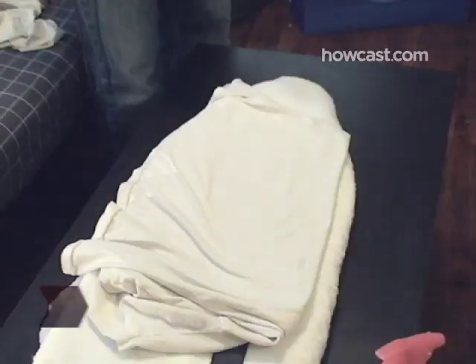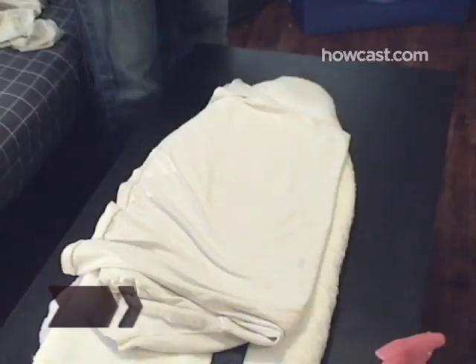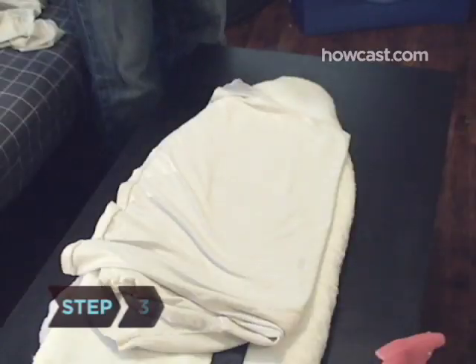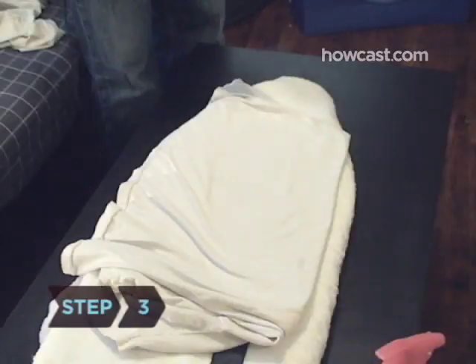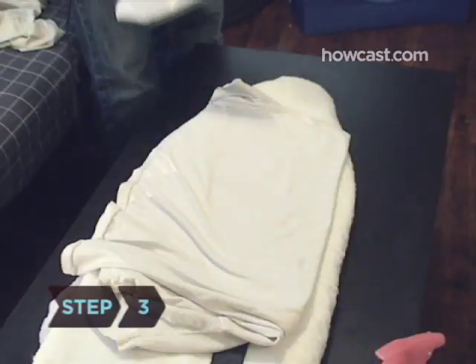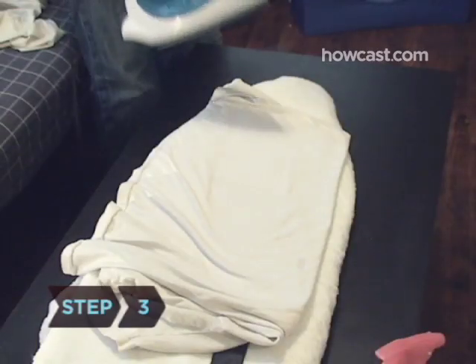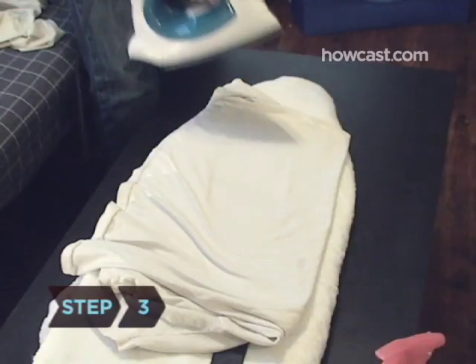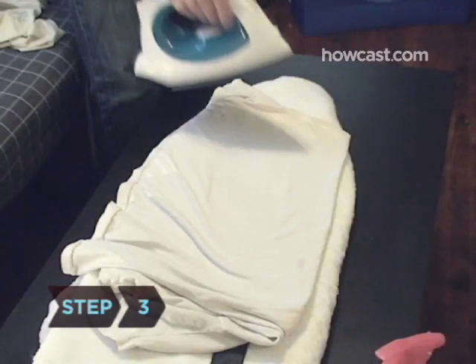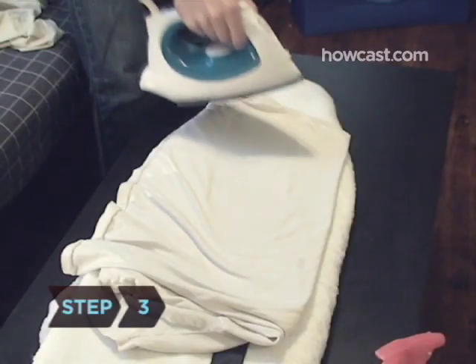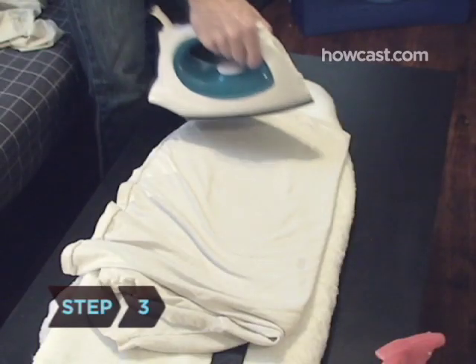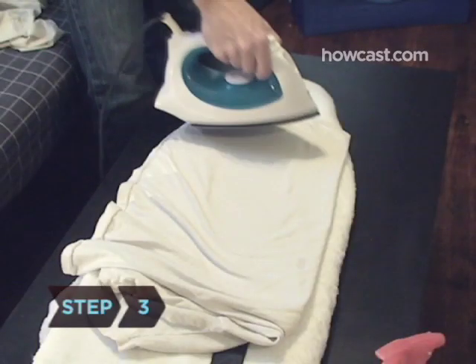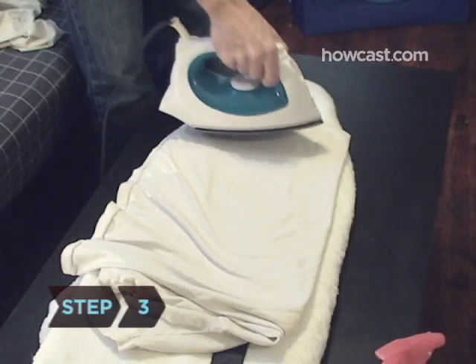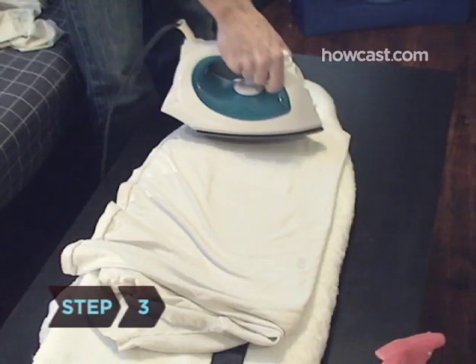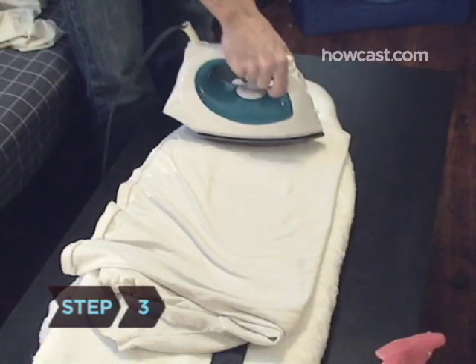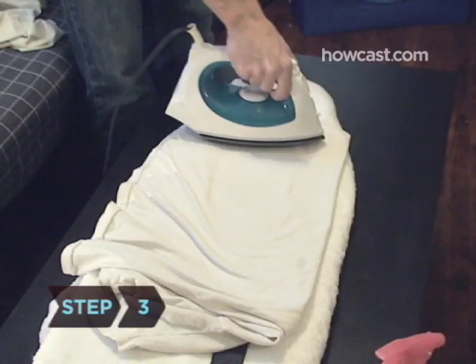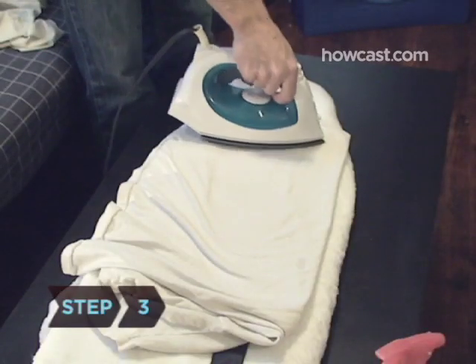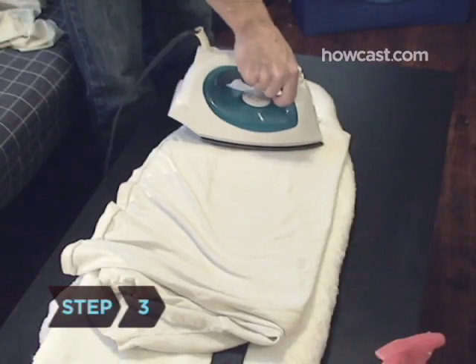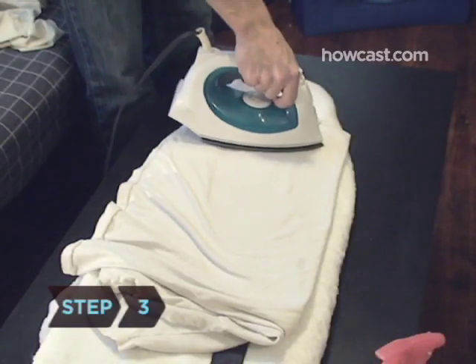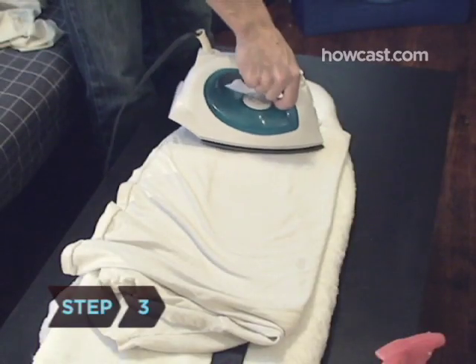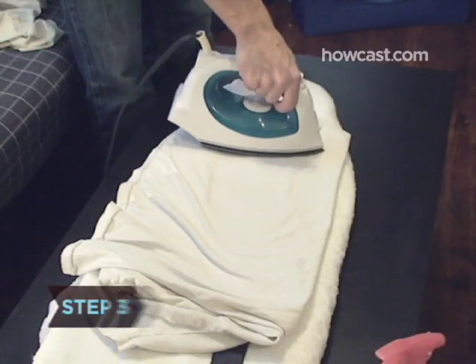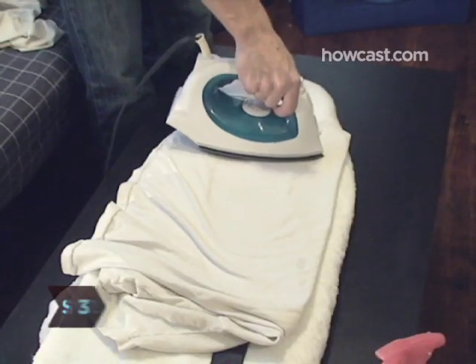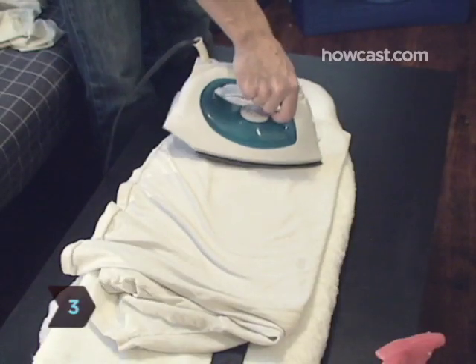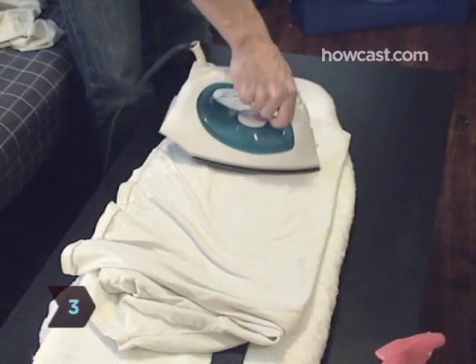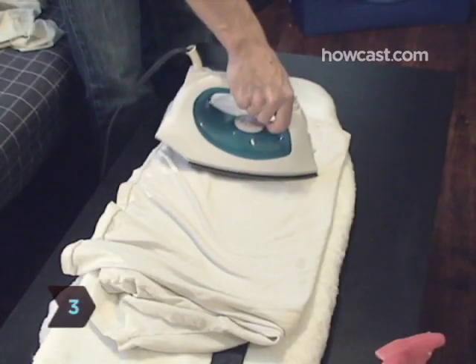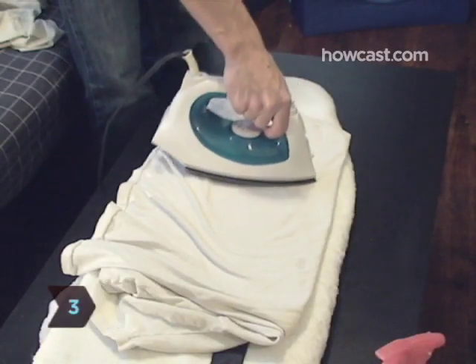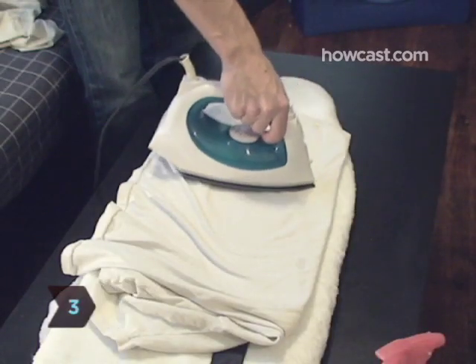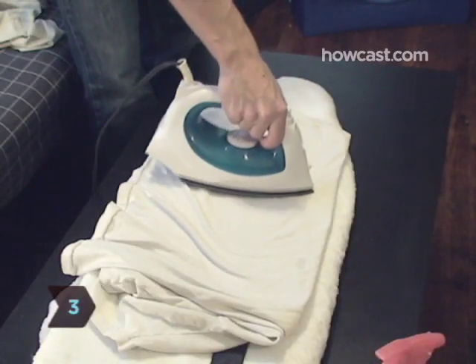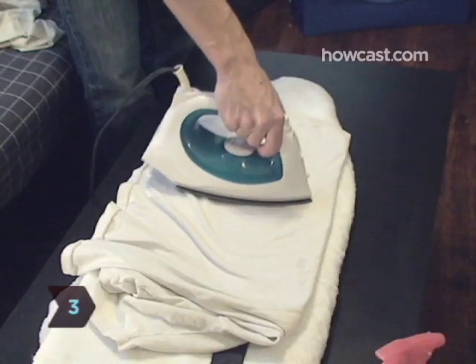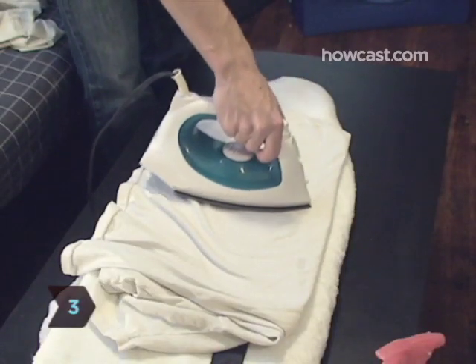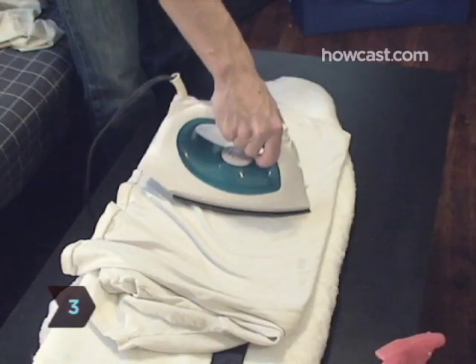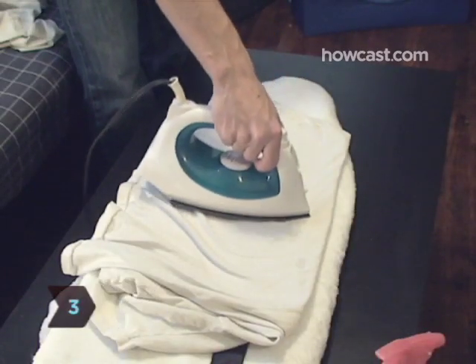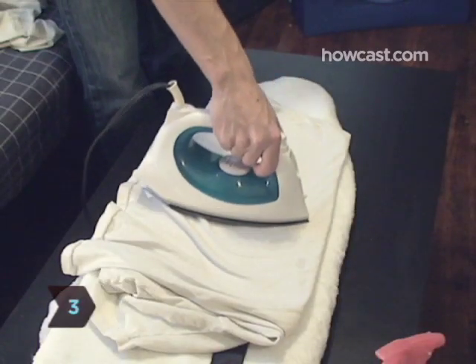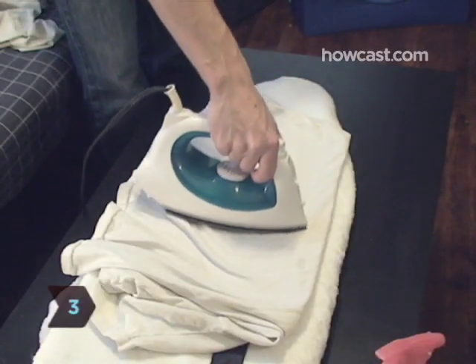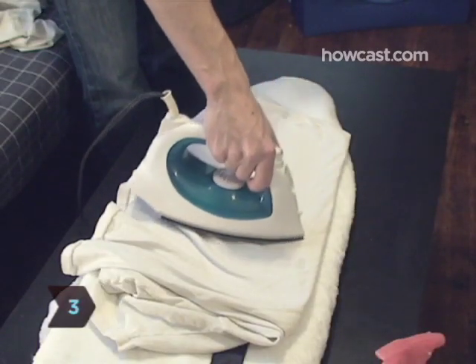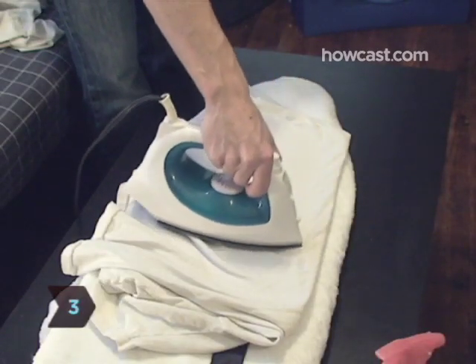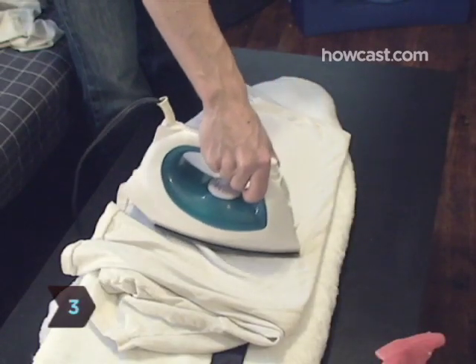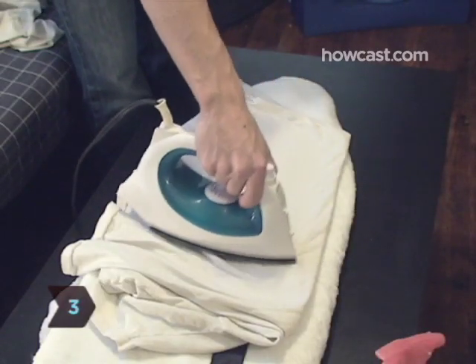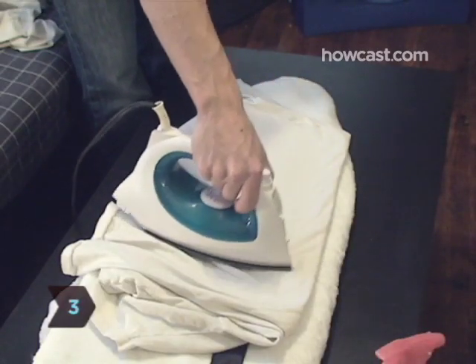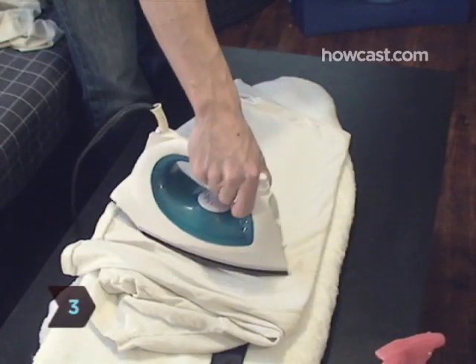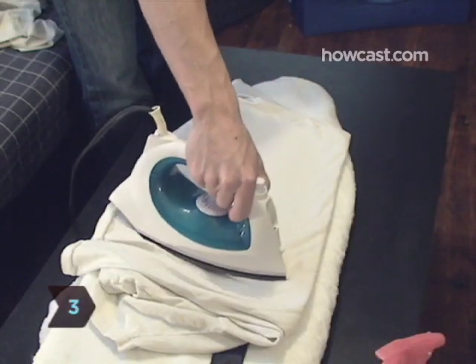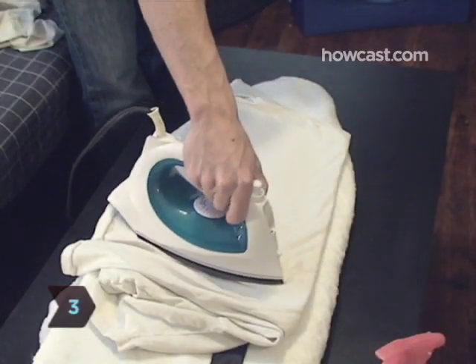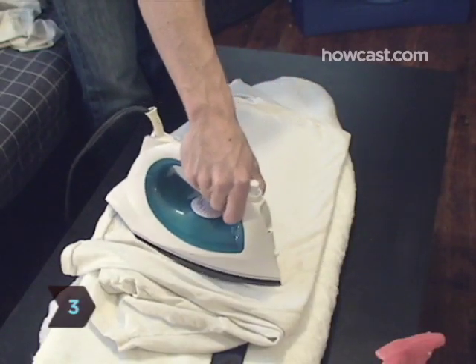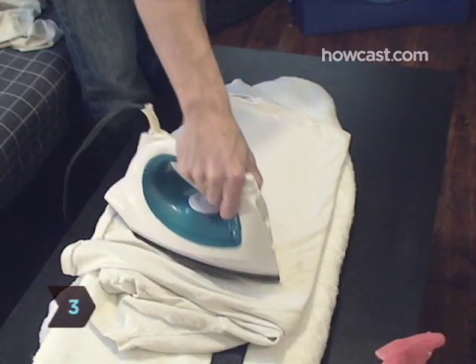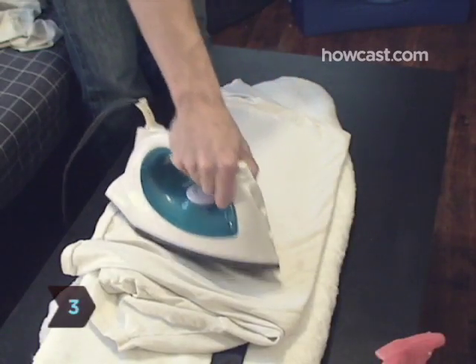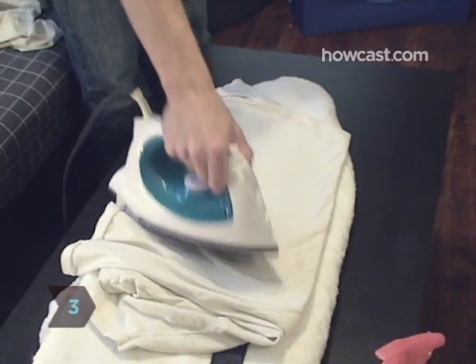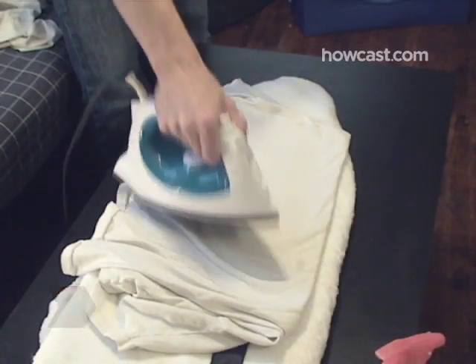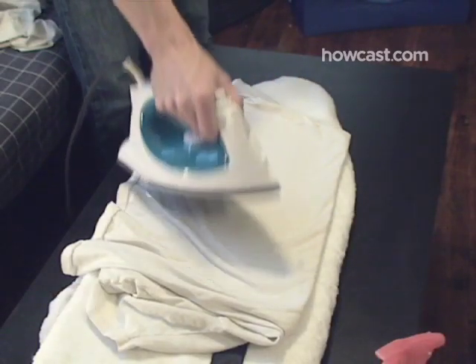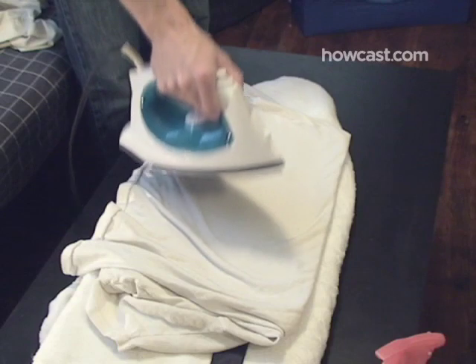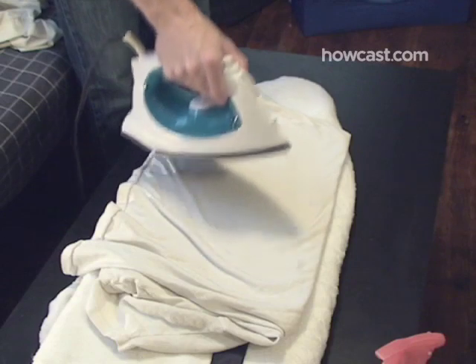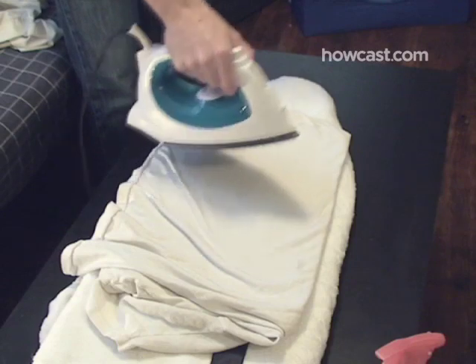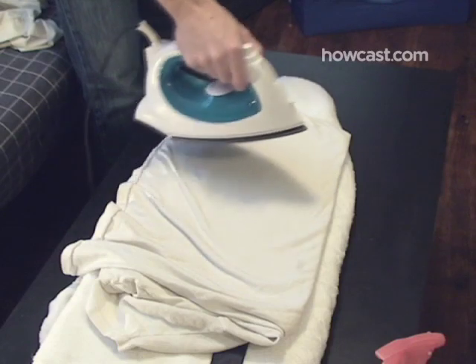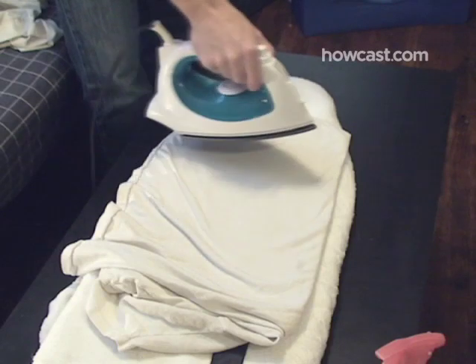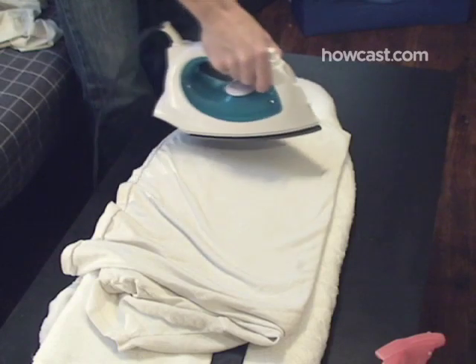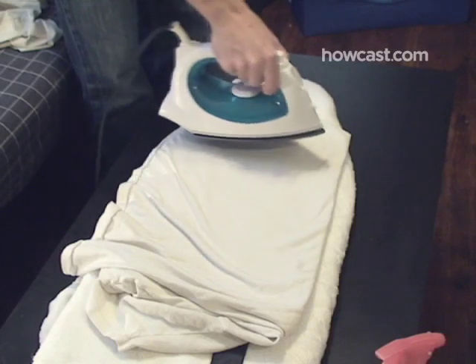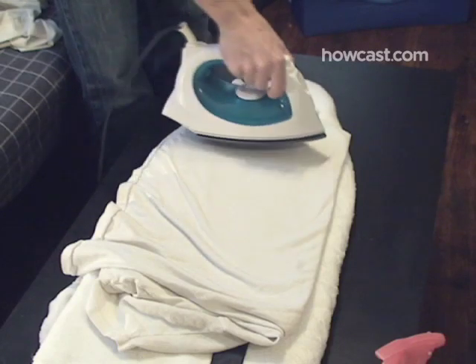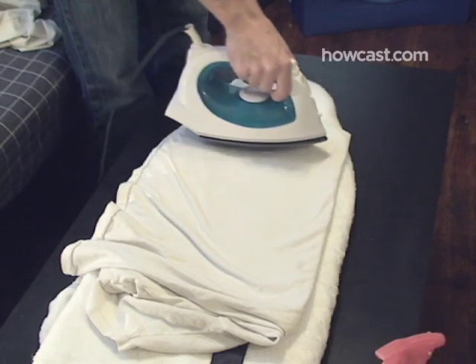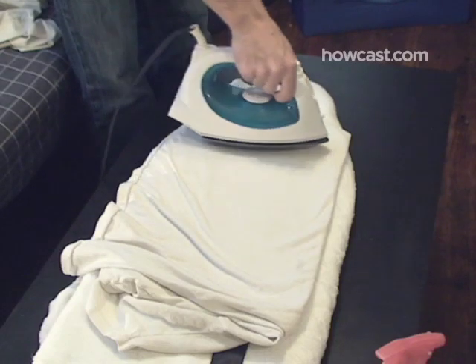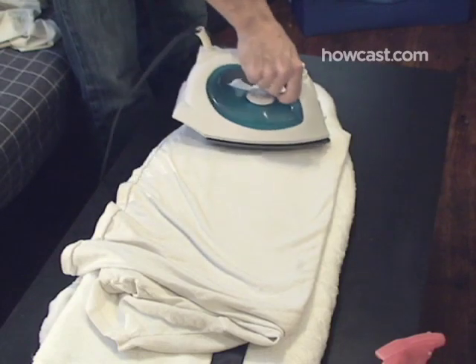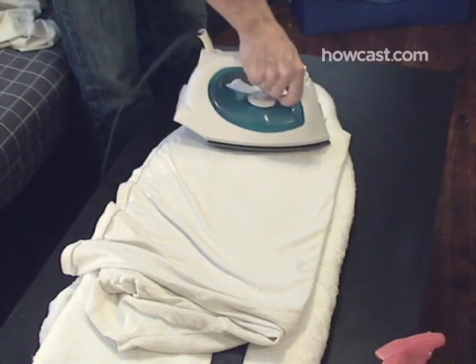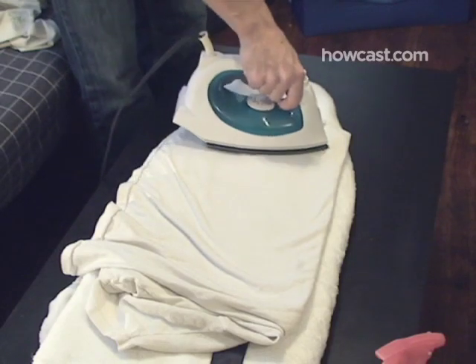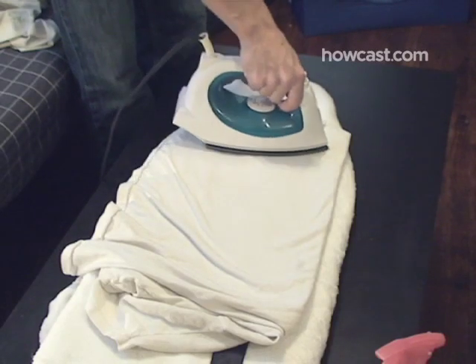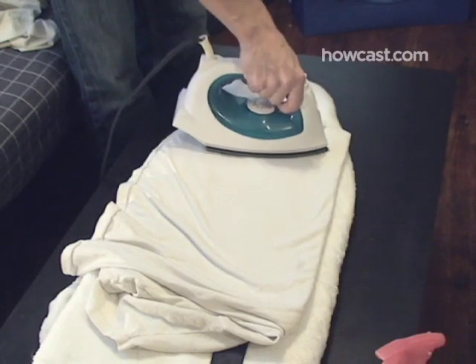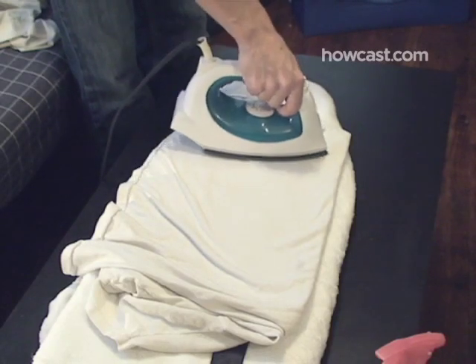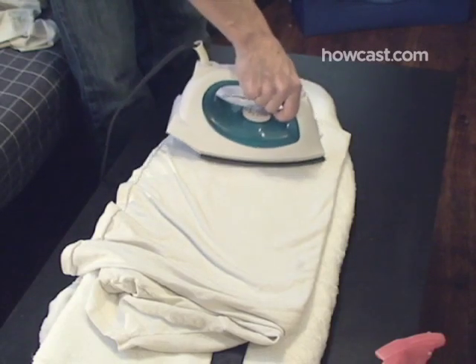Step 3. Iron from the top of the tie toward the bottom. To prevent stretching, never iron in a circular motion.